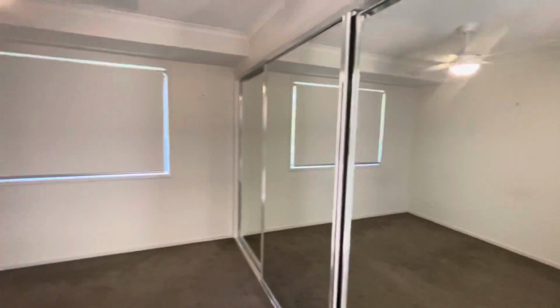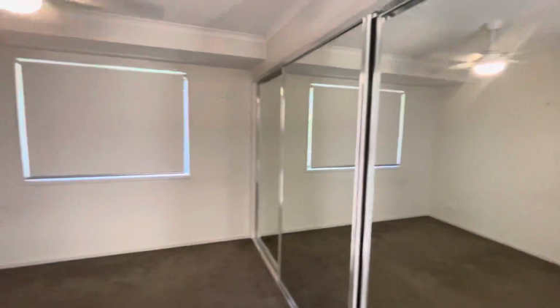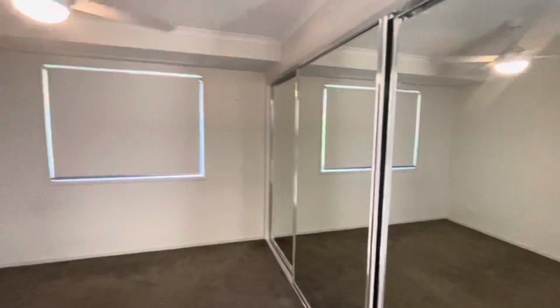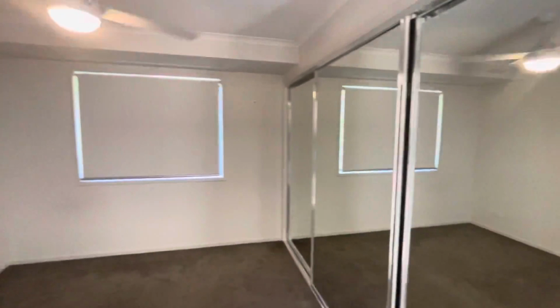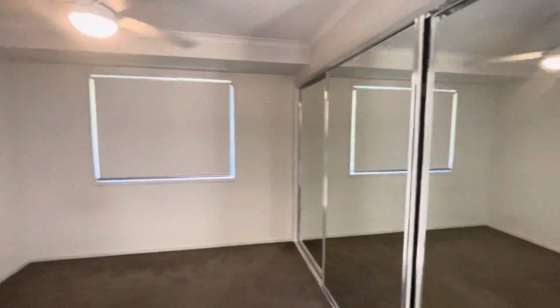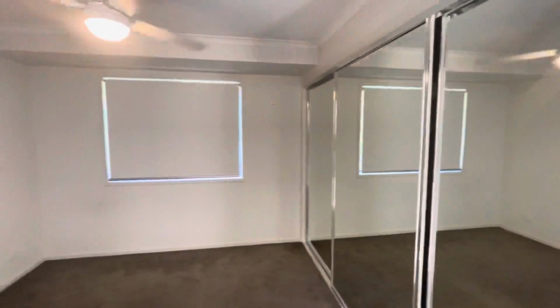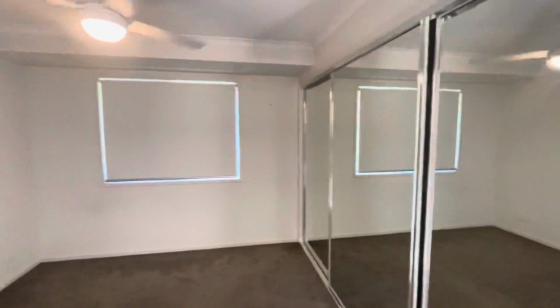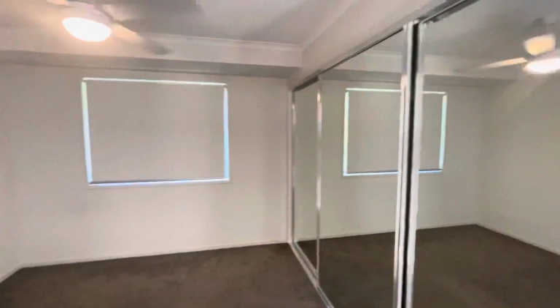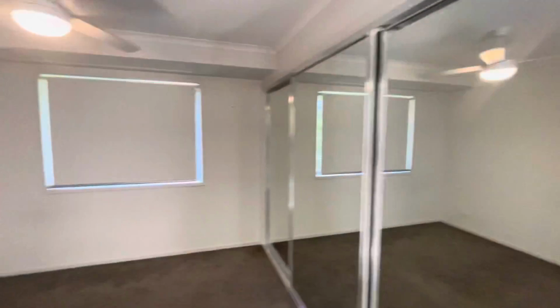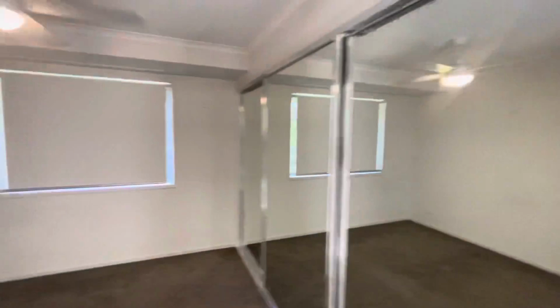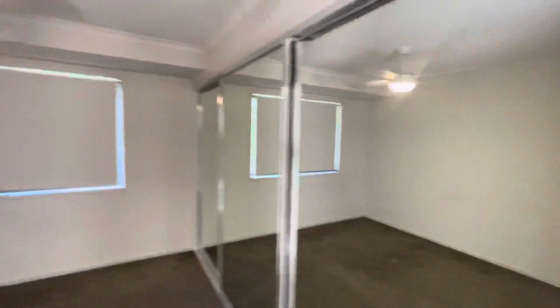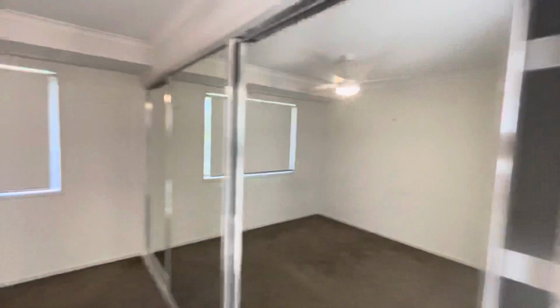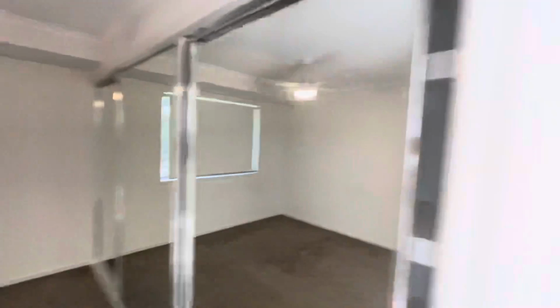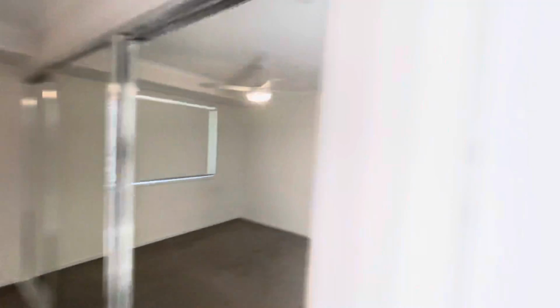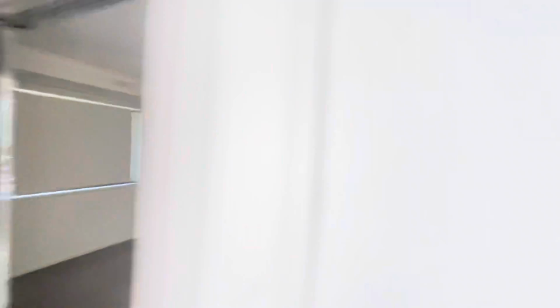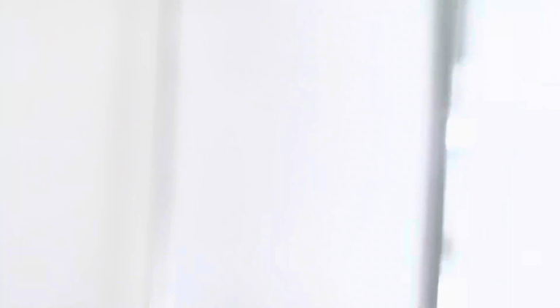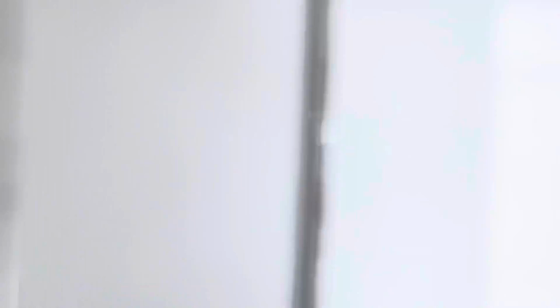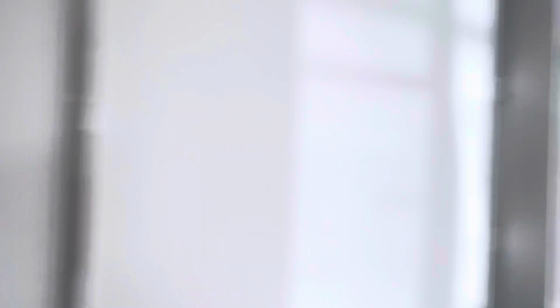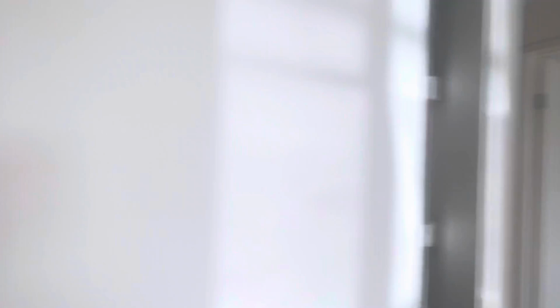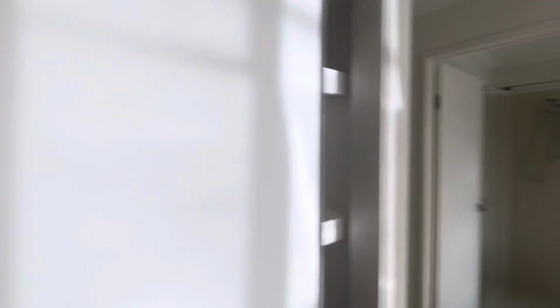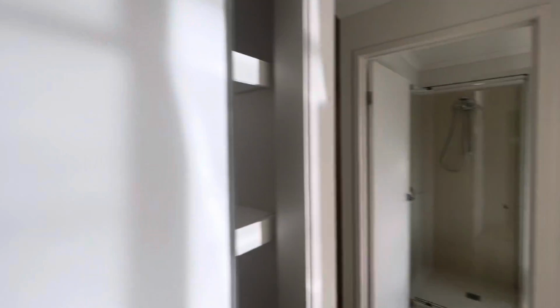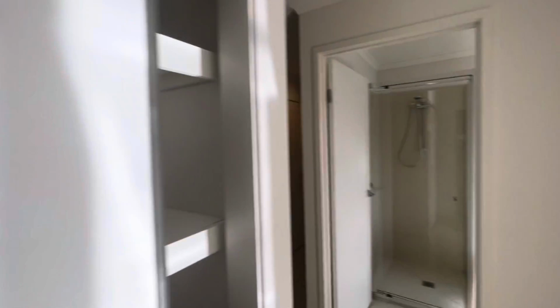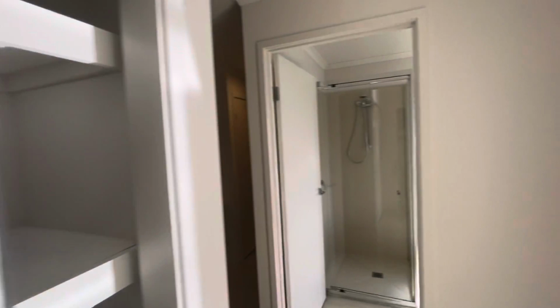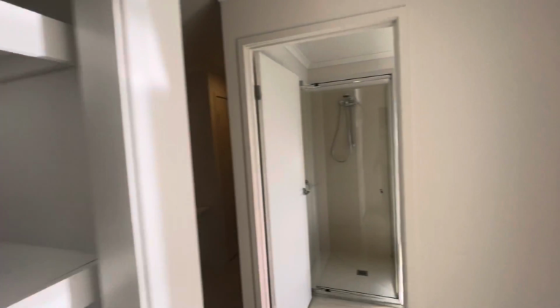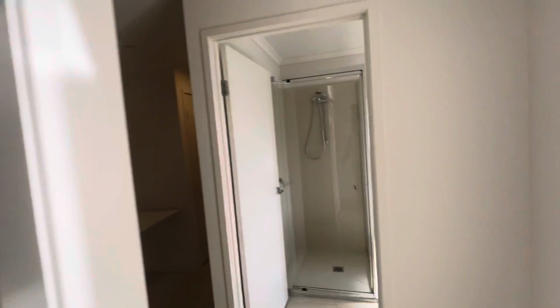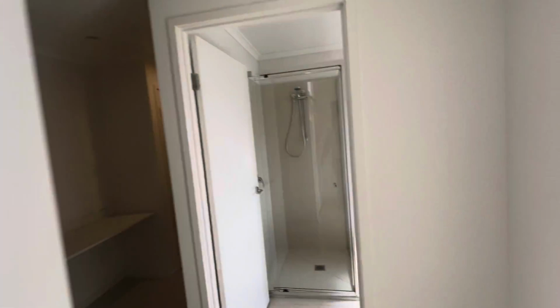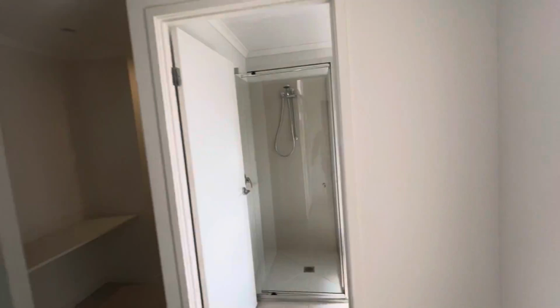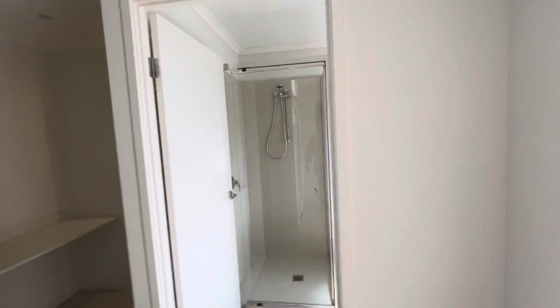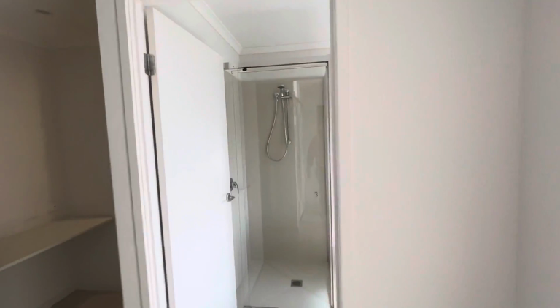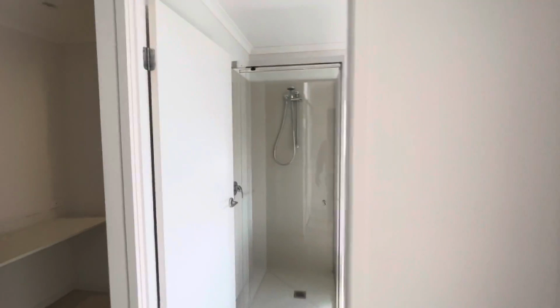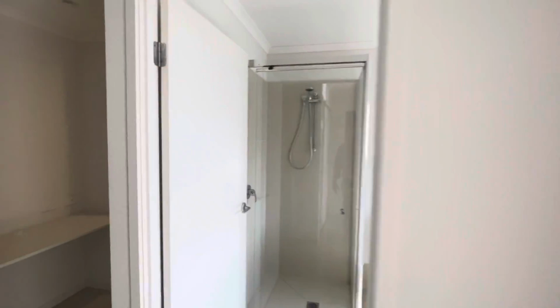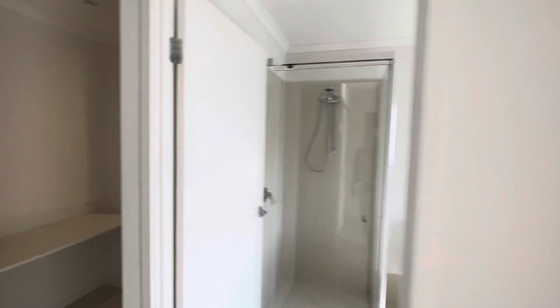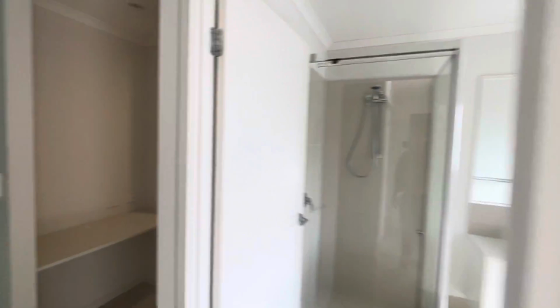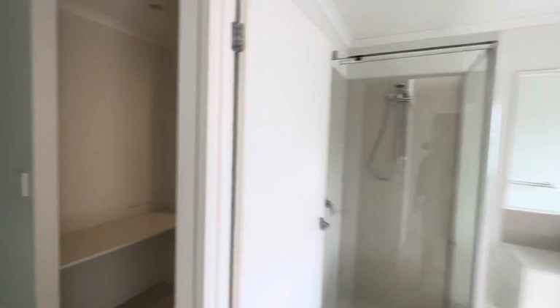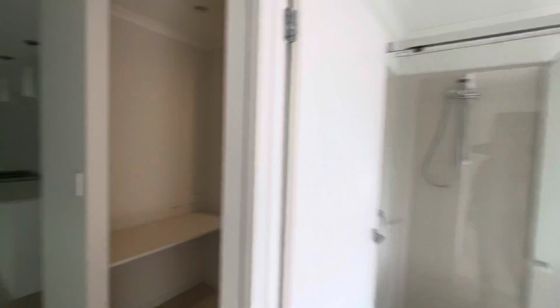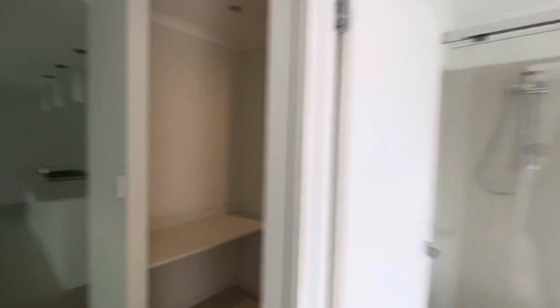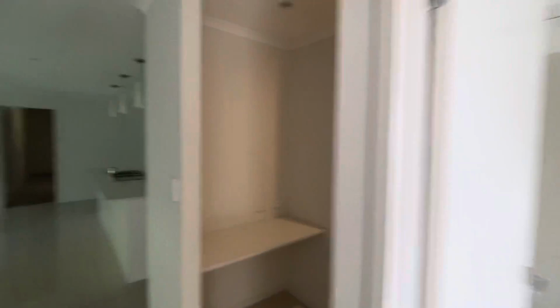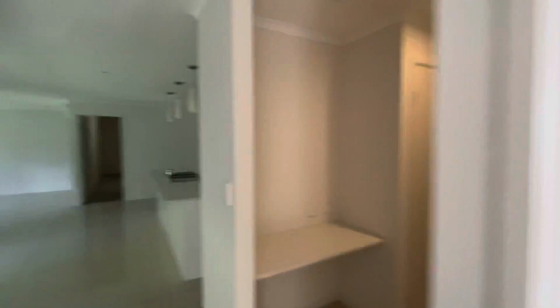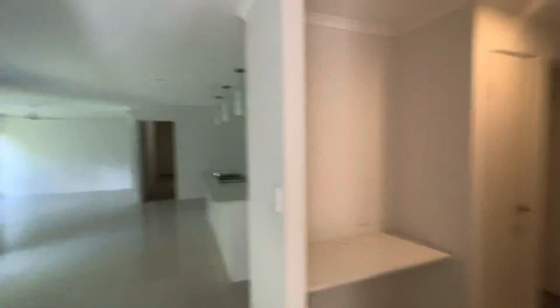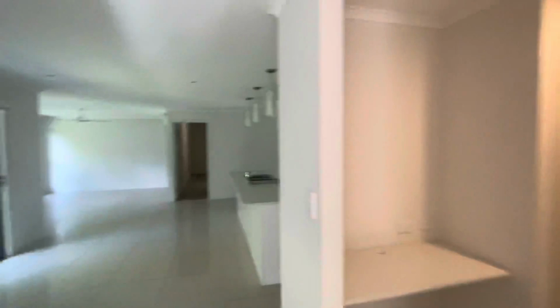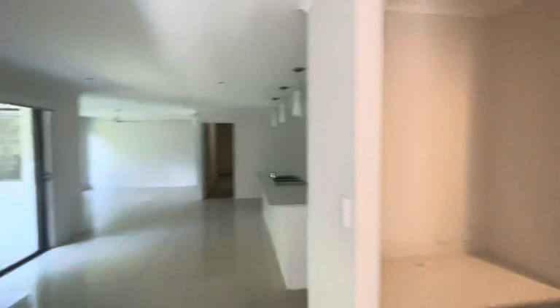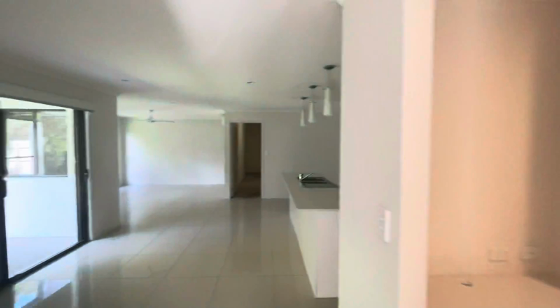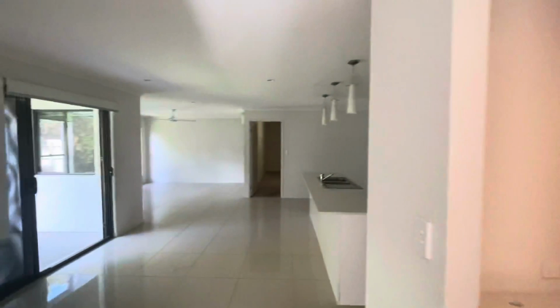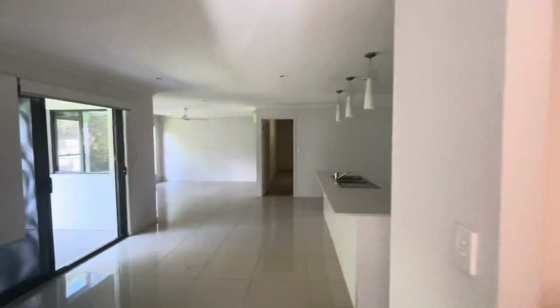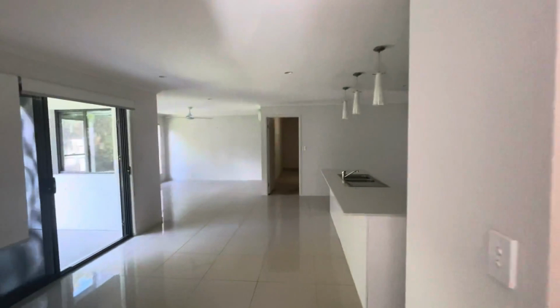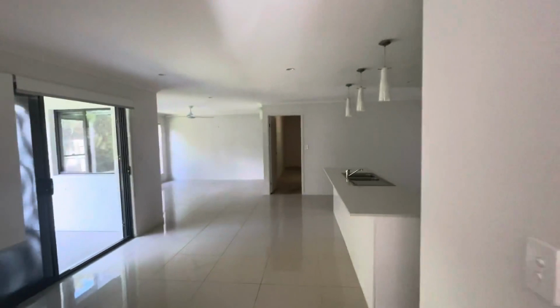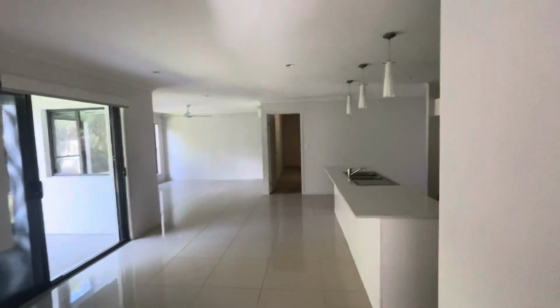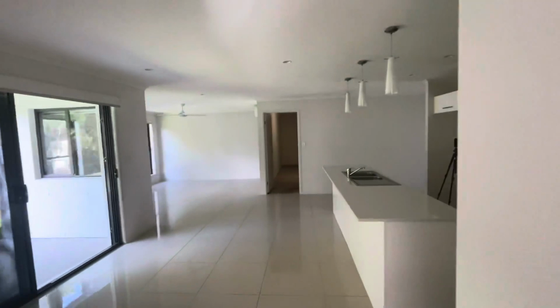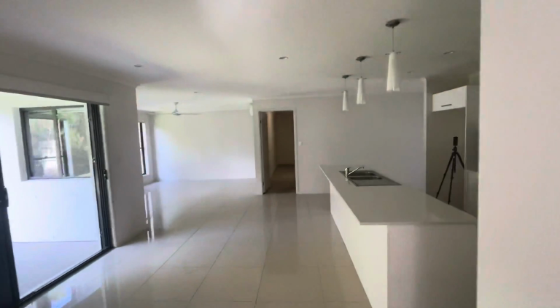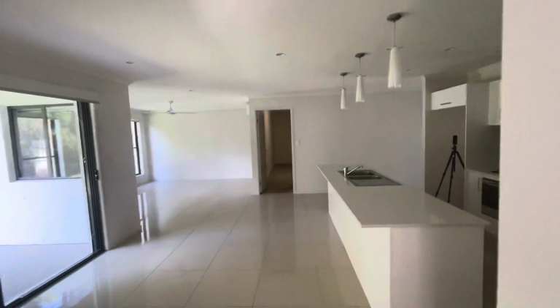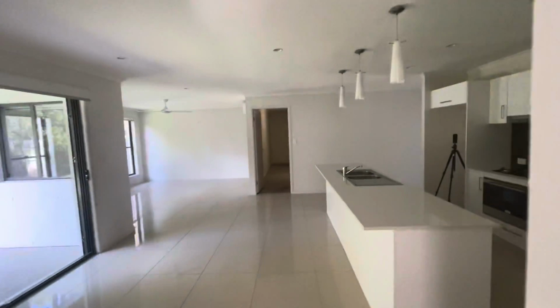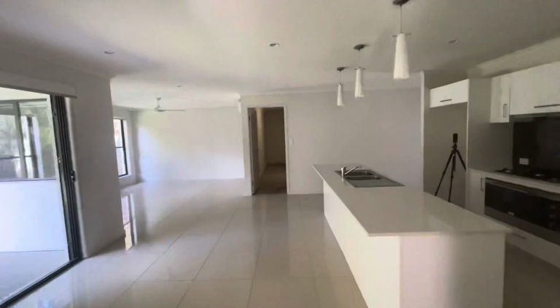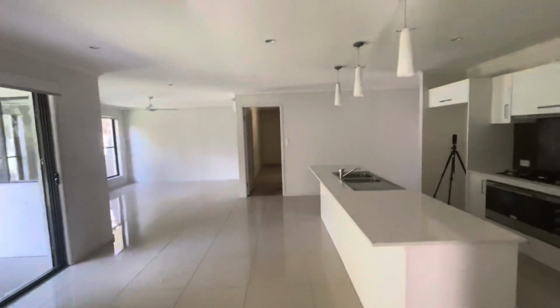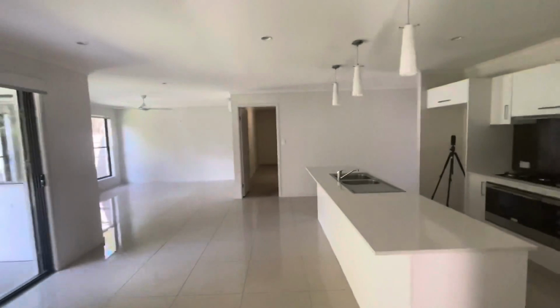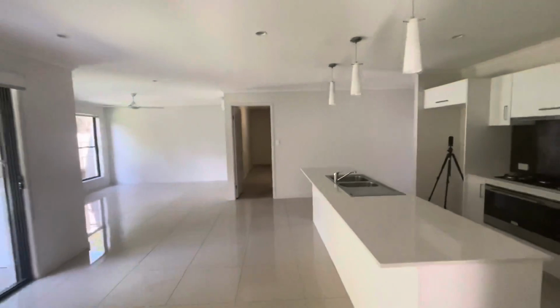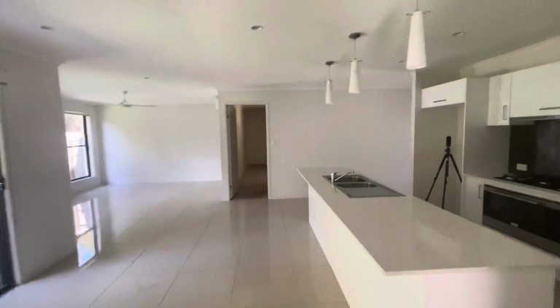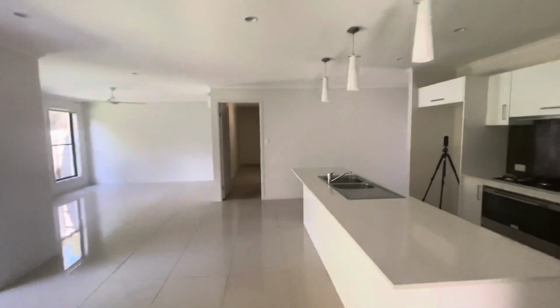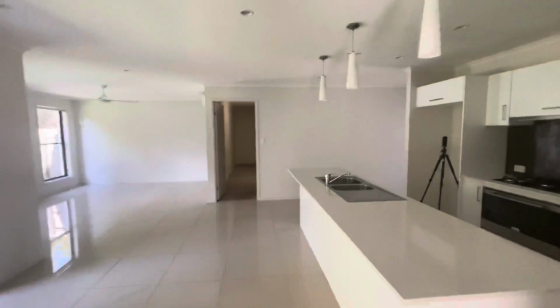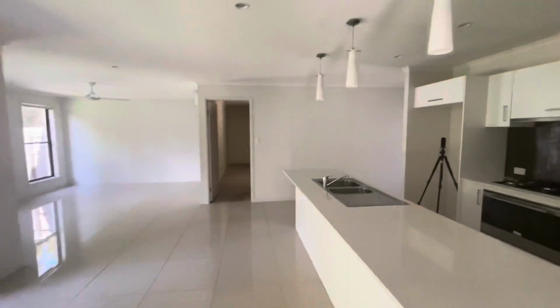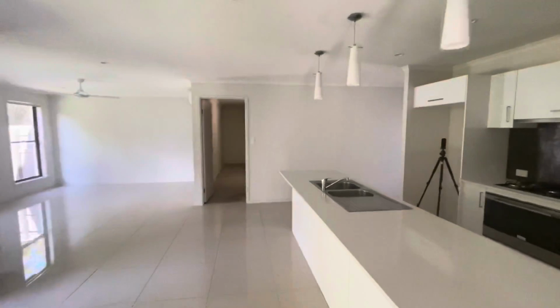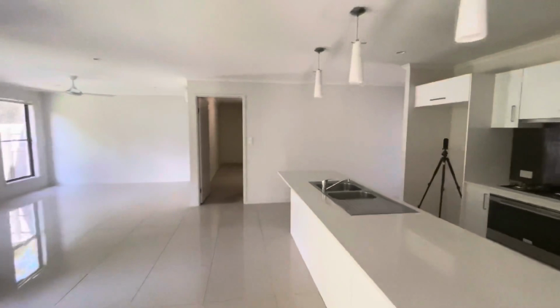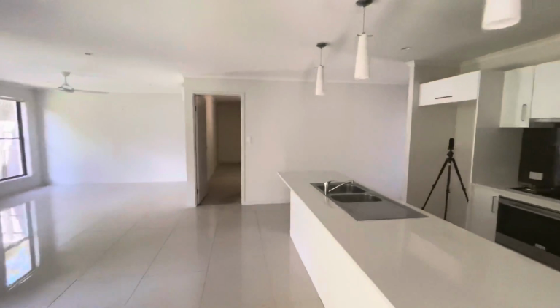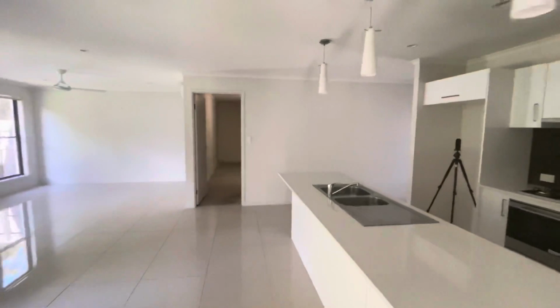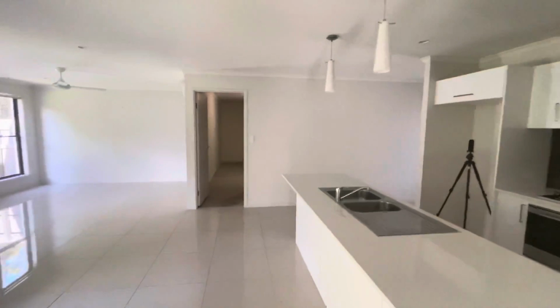I know this property definitely won't last long, so make sure to contact Code Property Group to book your inspection today. Thanks, guys.